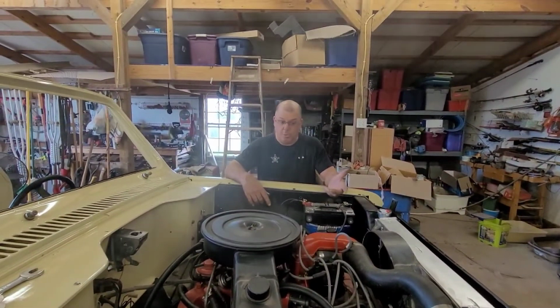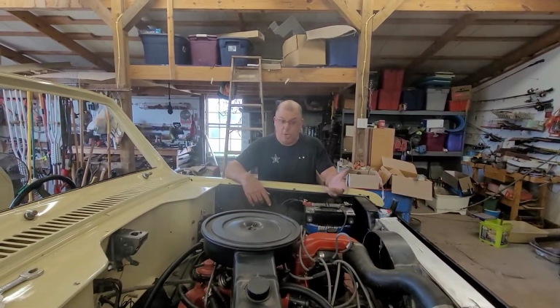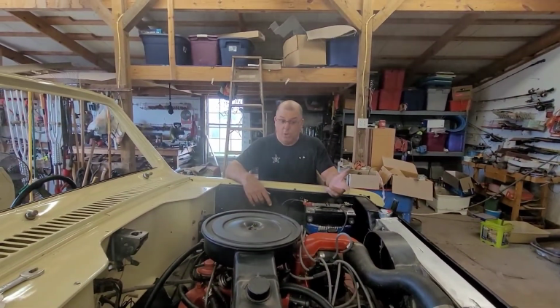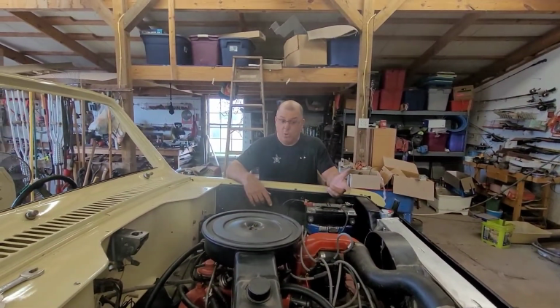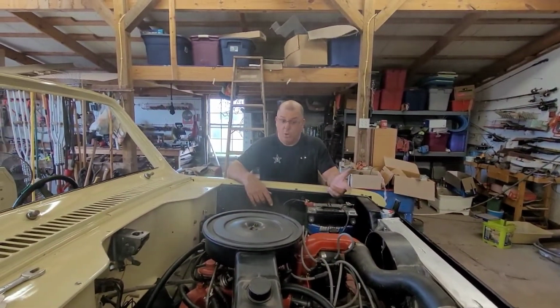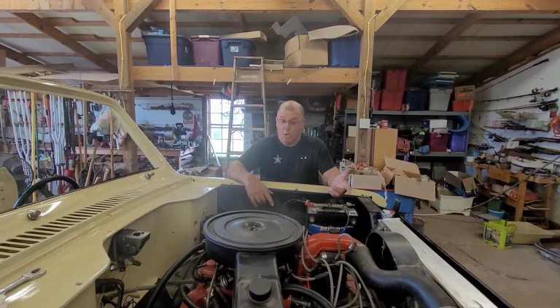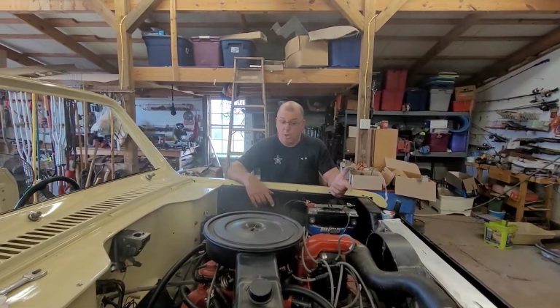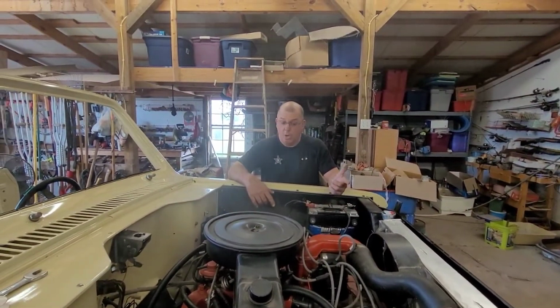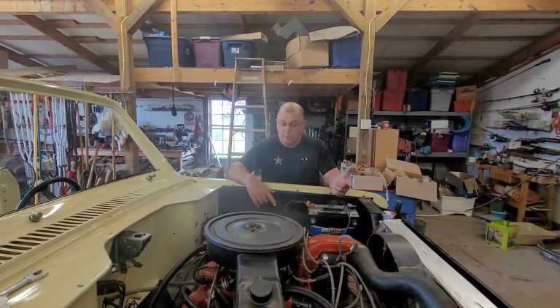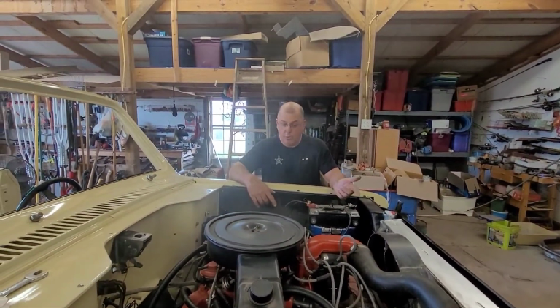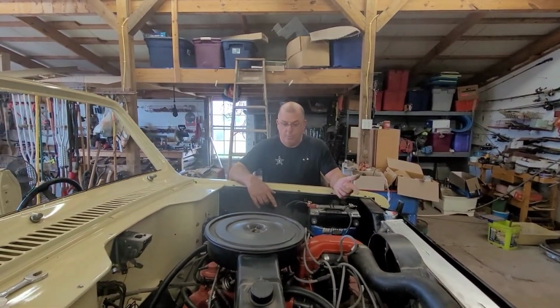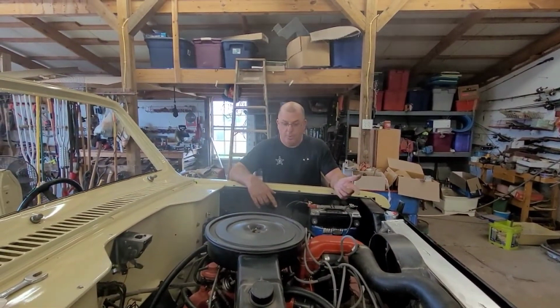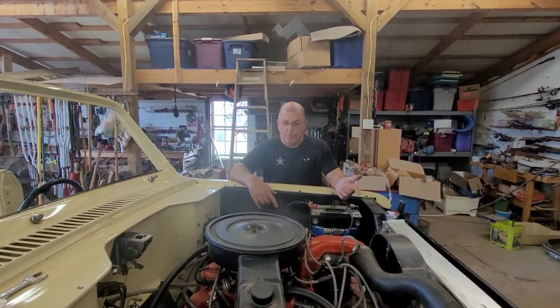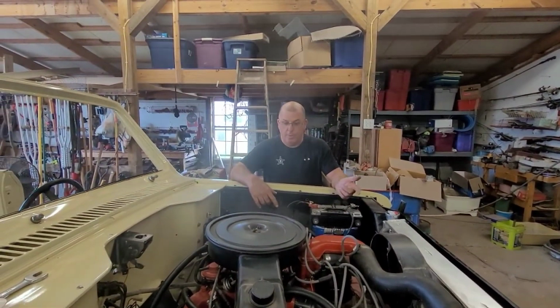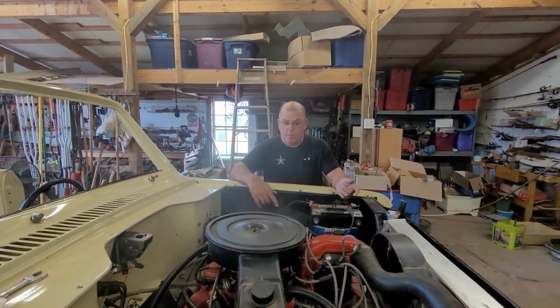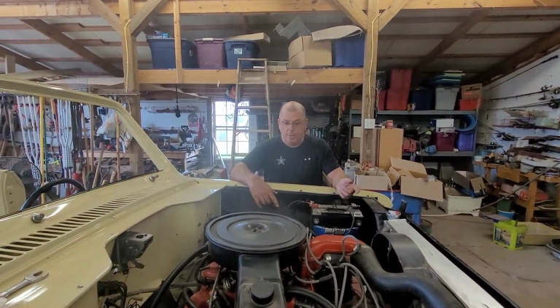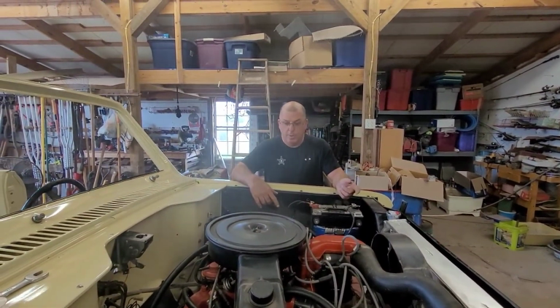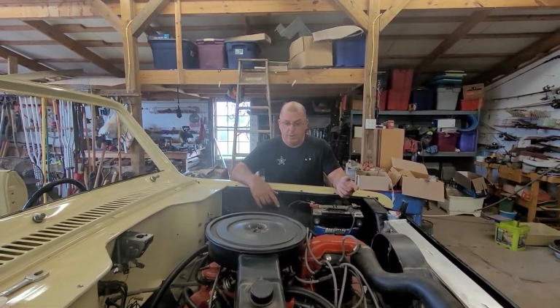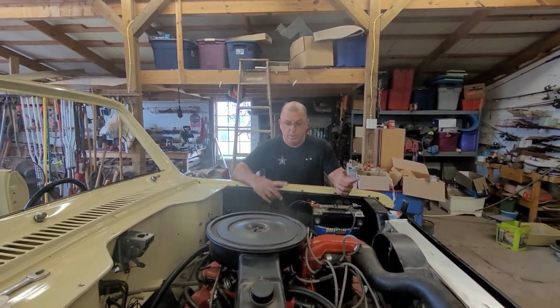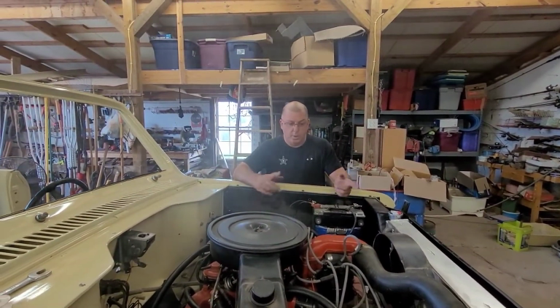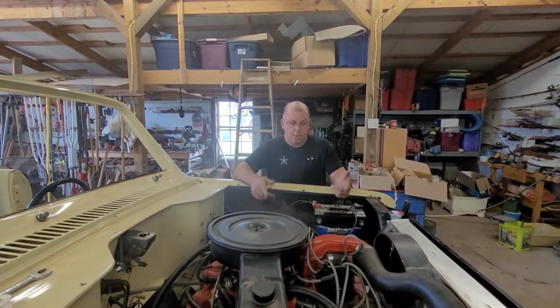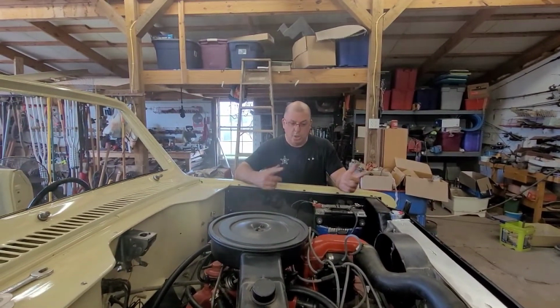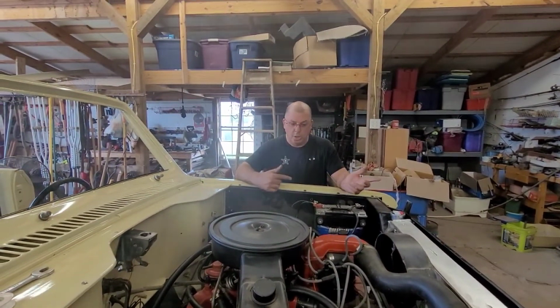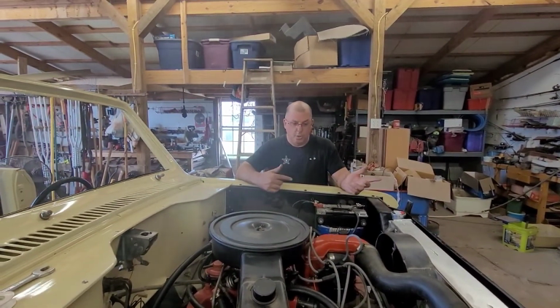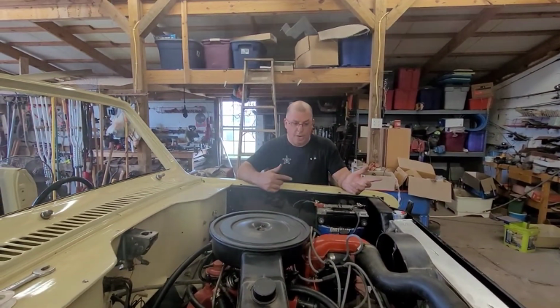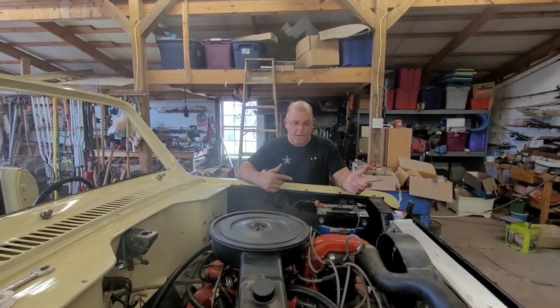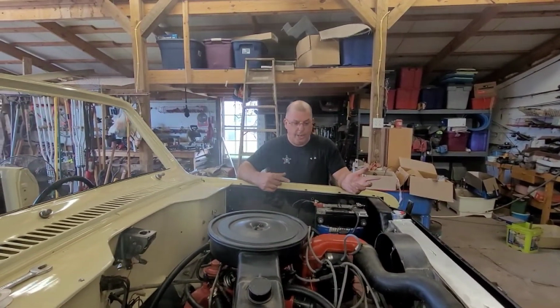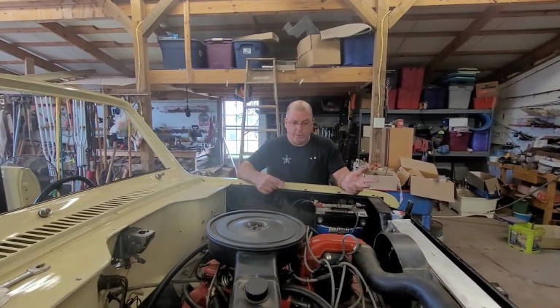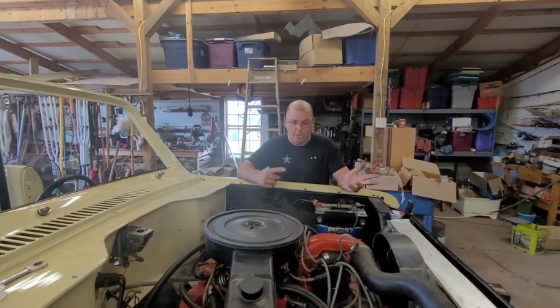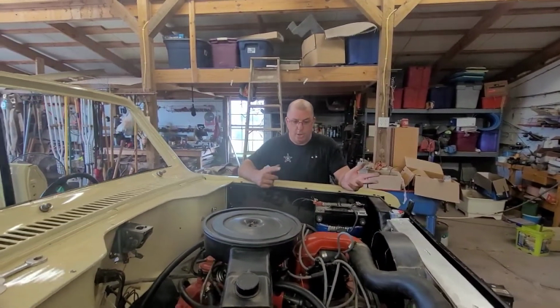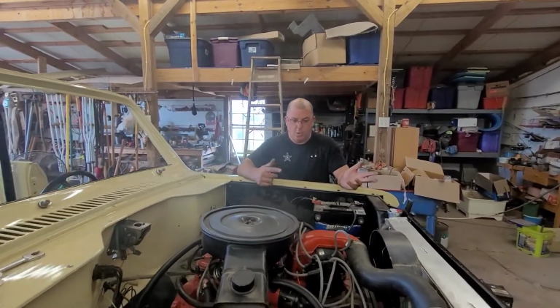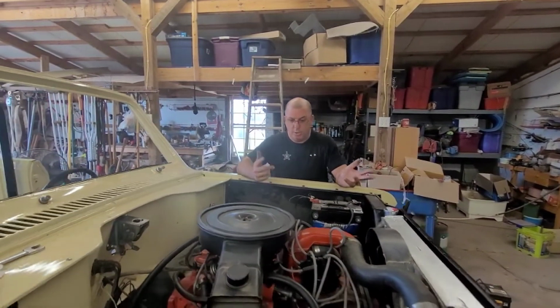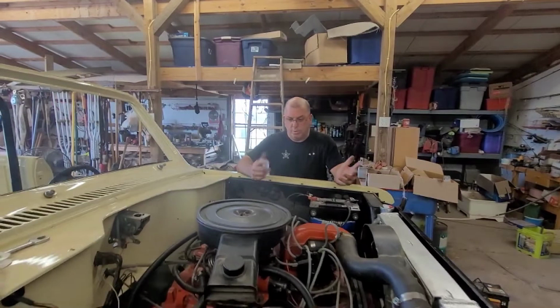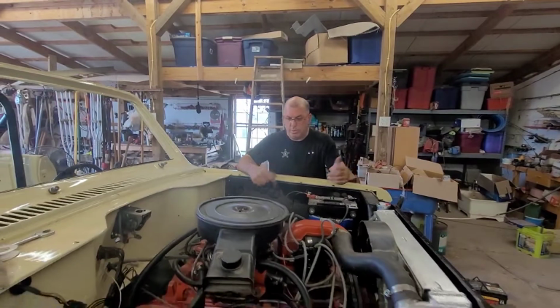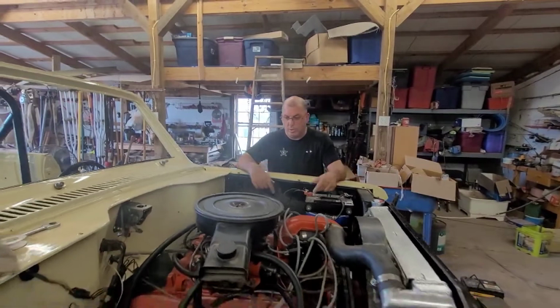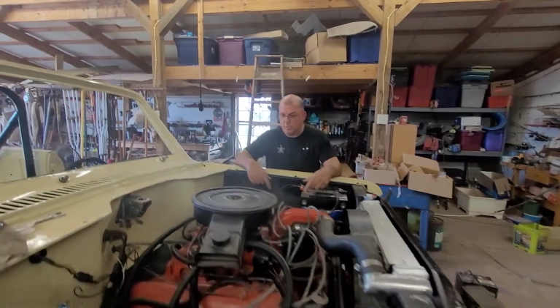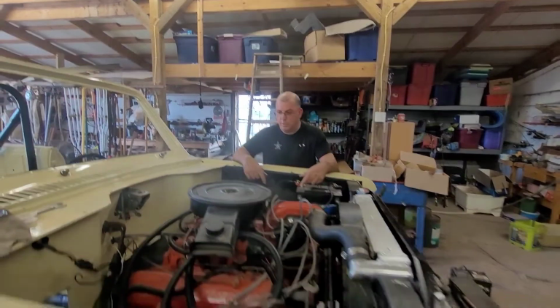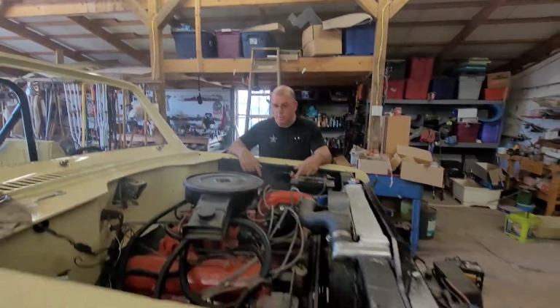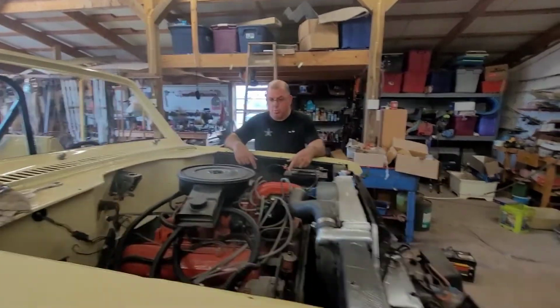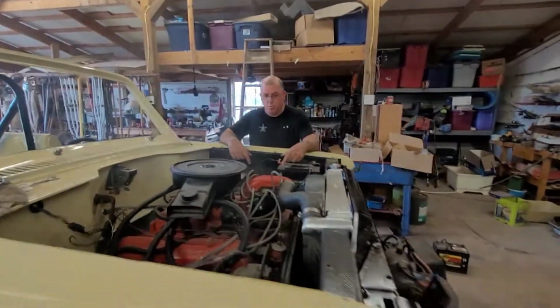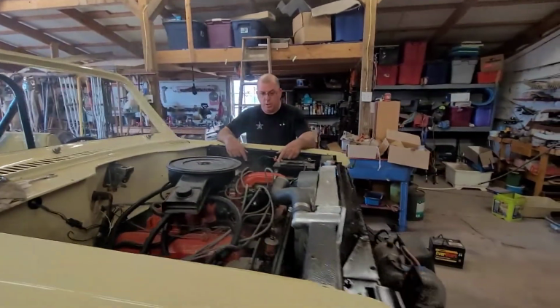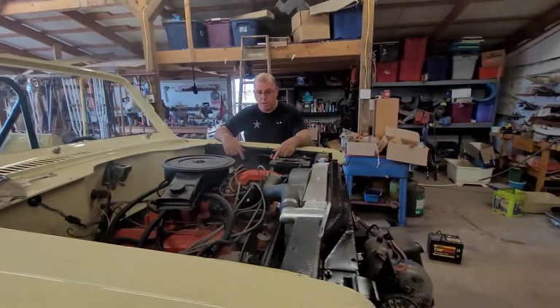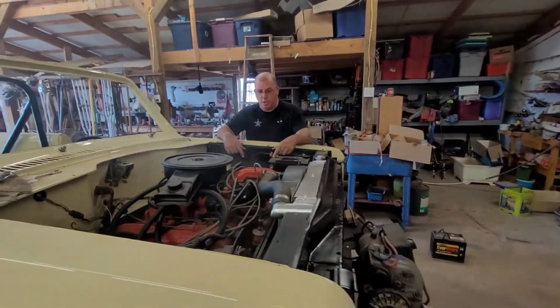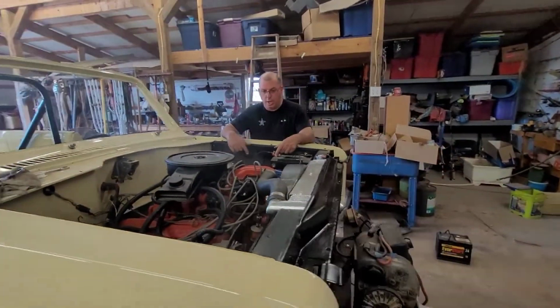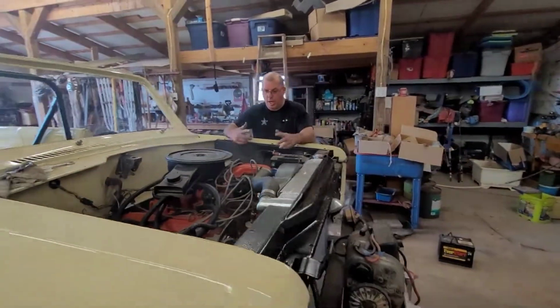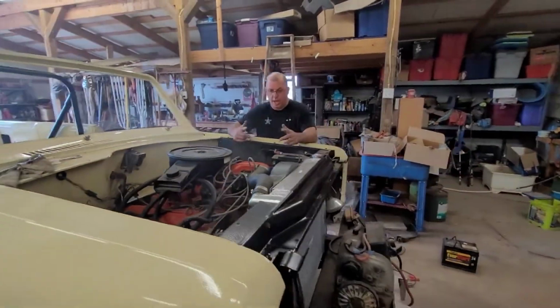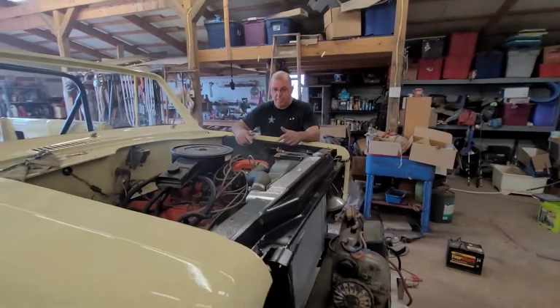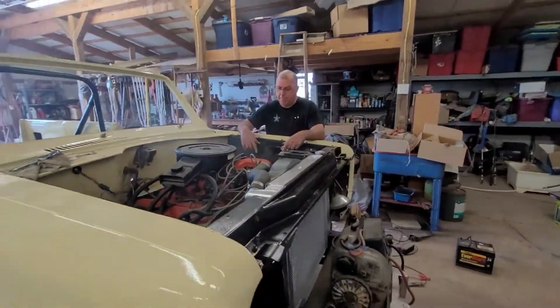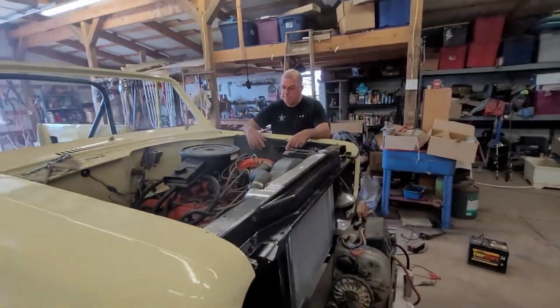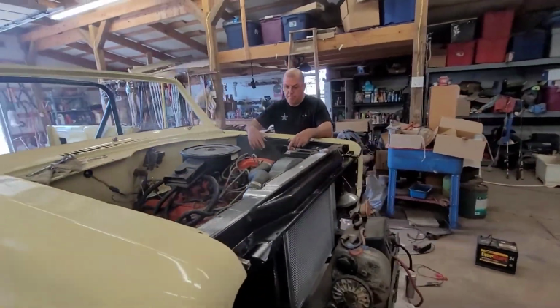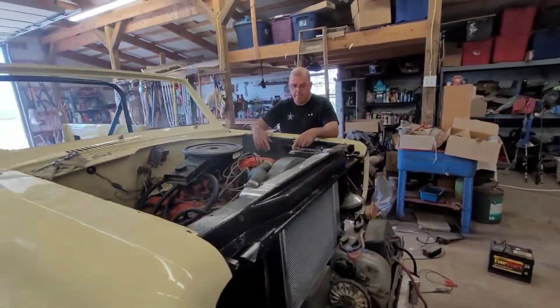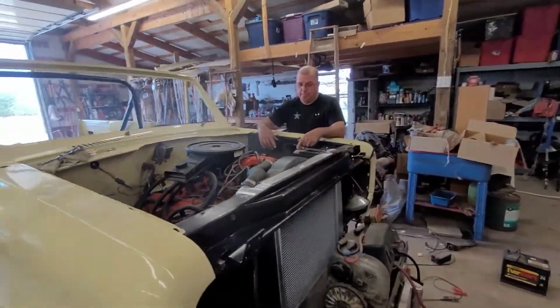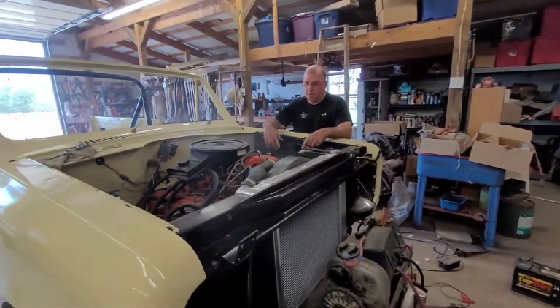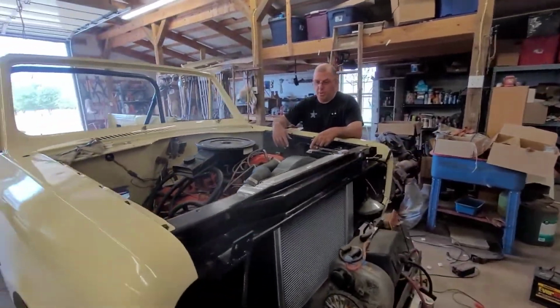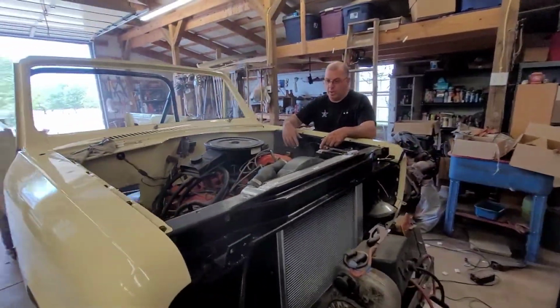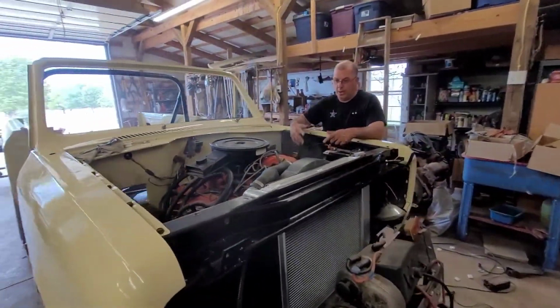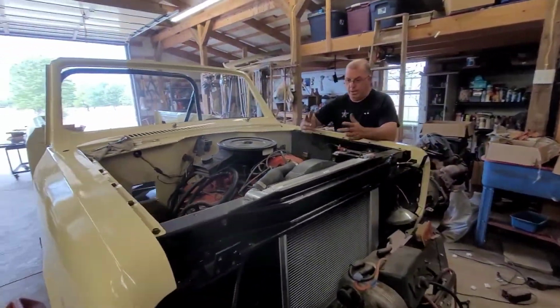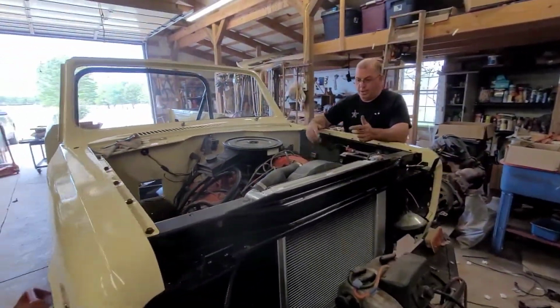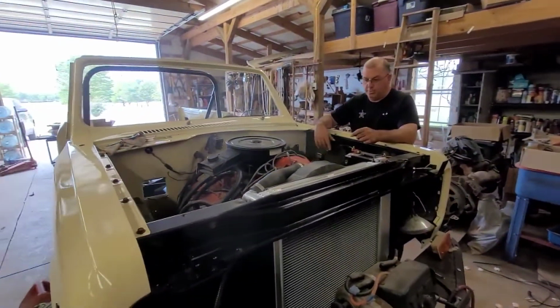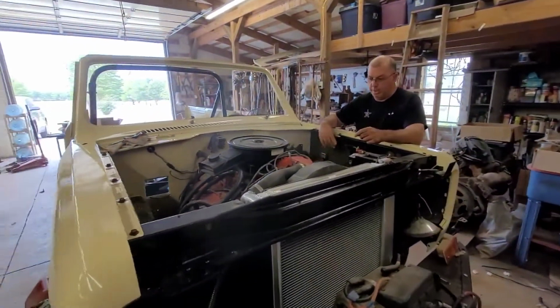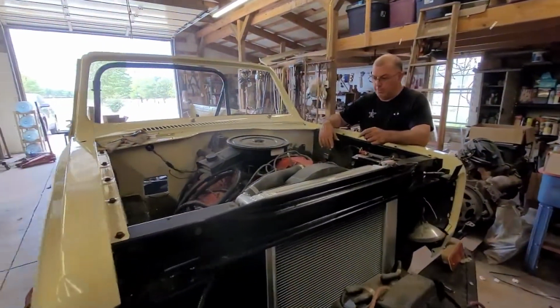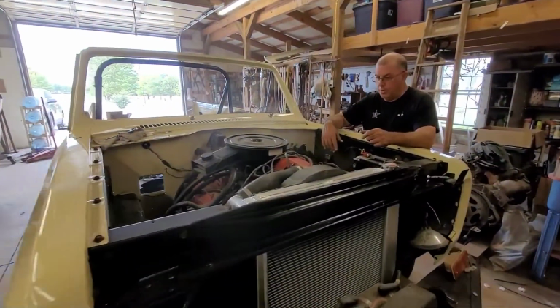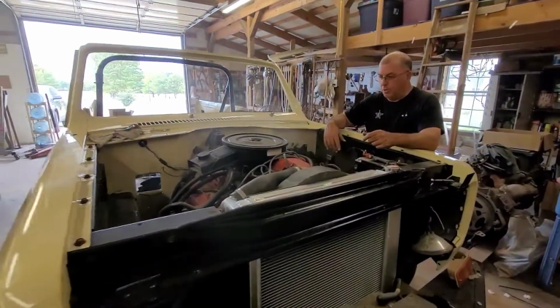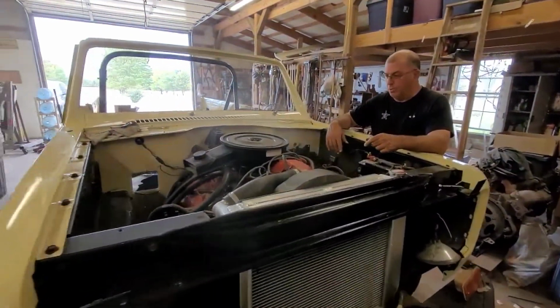It is a brand new fuel pump. I took it to O'Reilly, got a new one — still on warranty. Put it on there and I was picking up fuel.